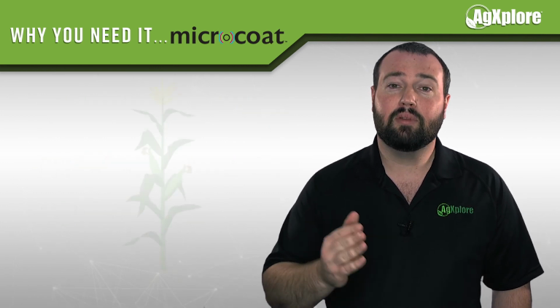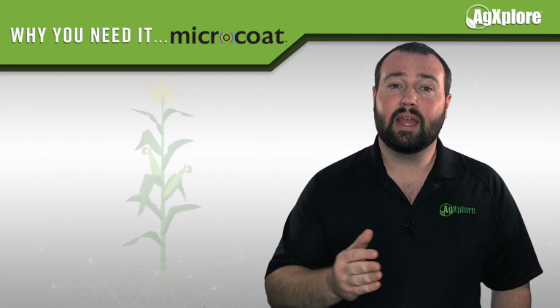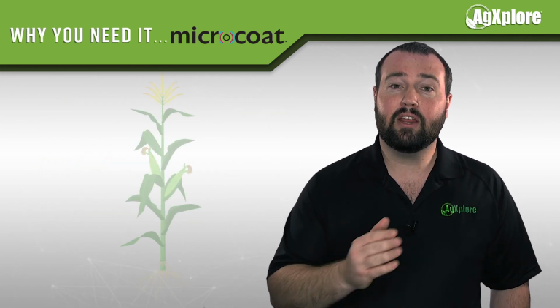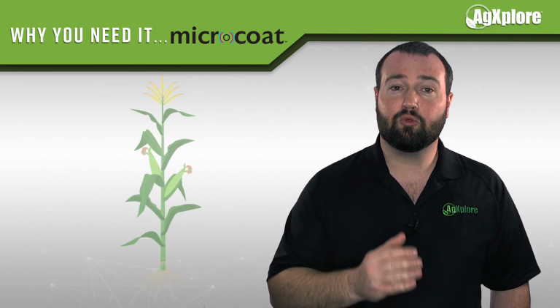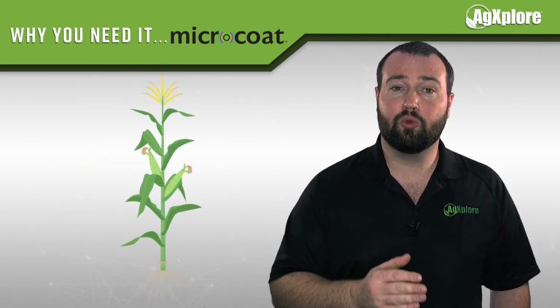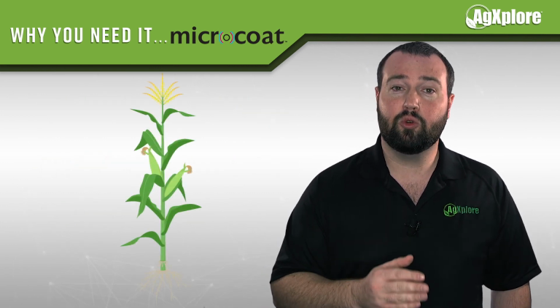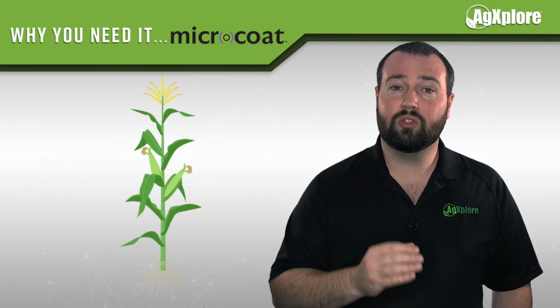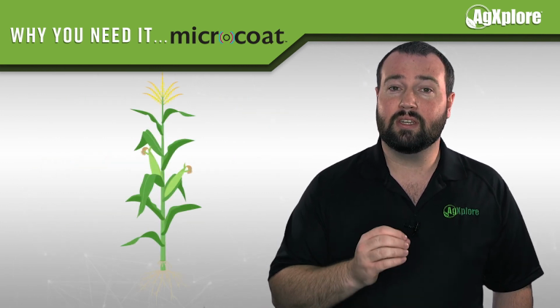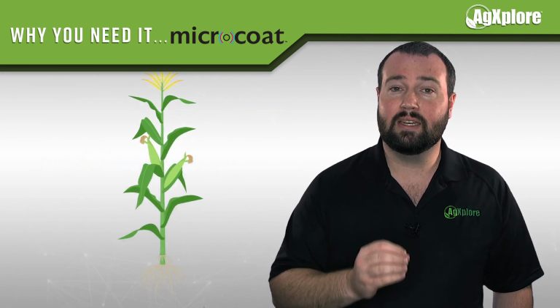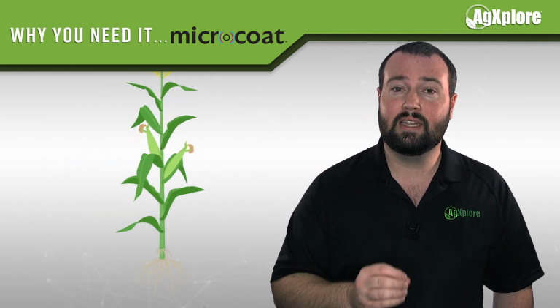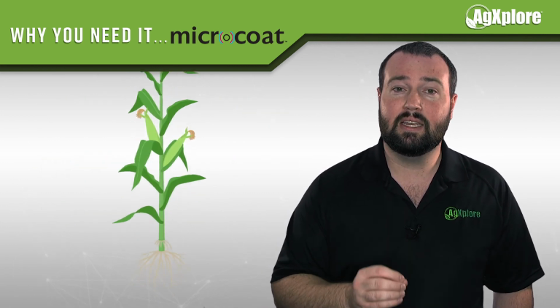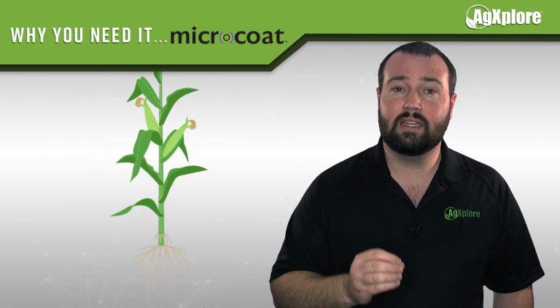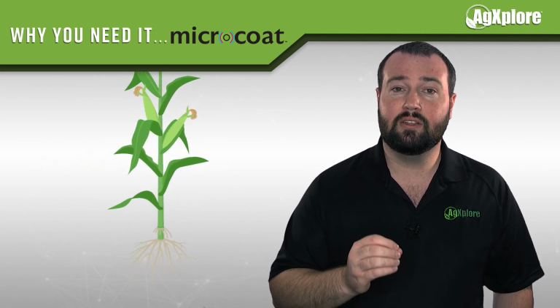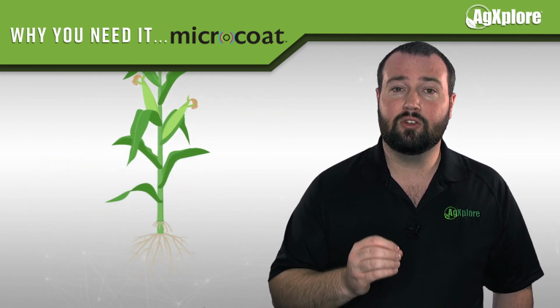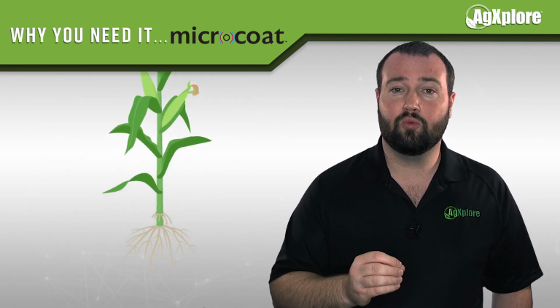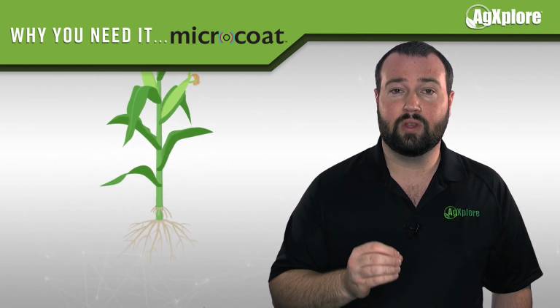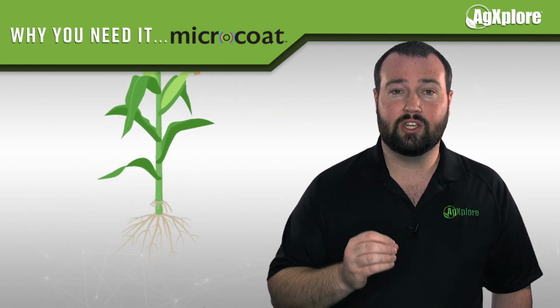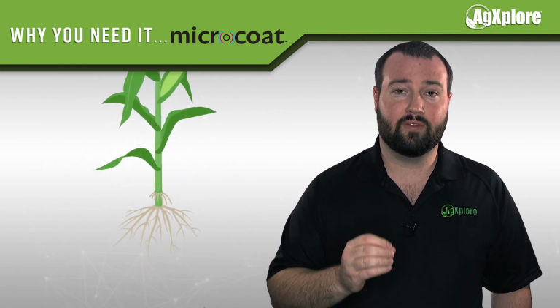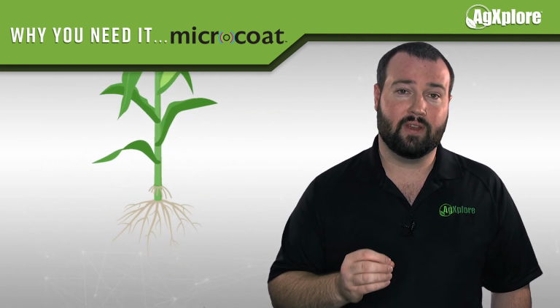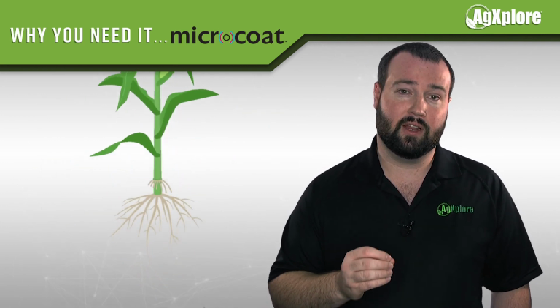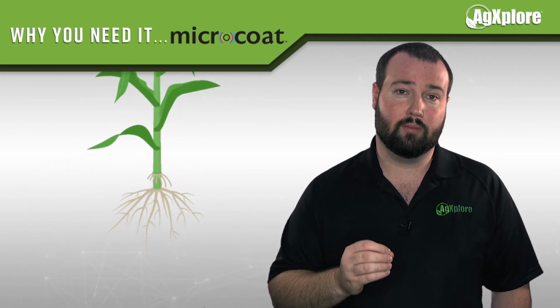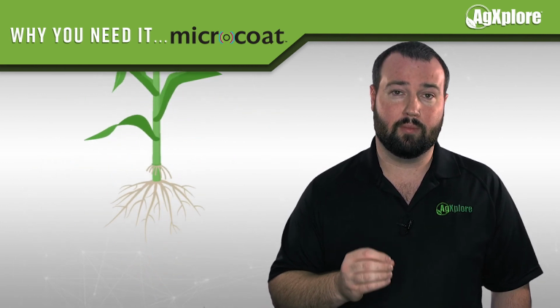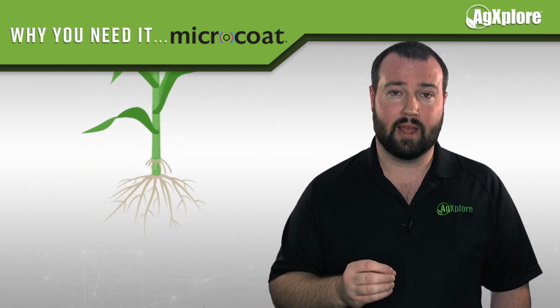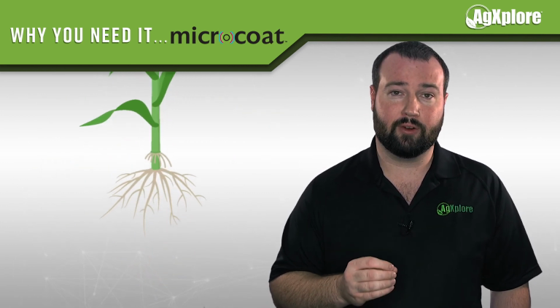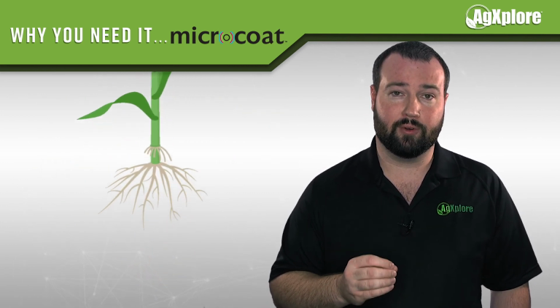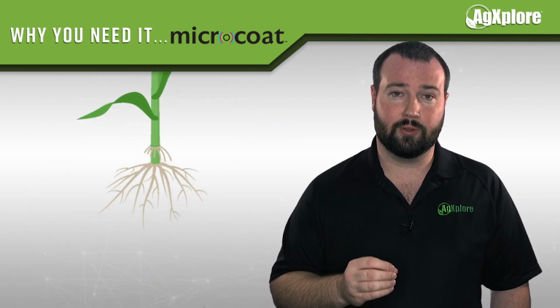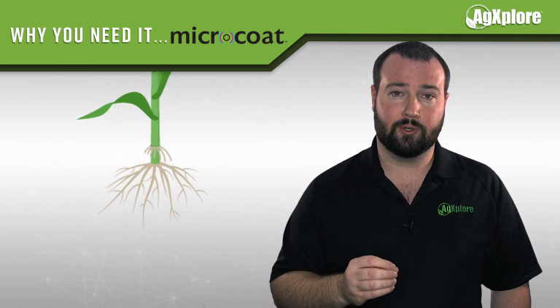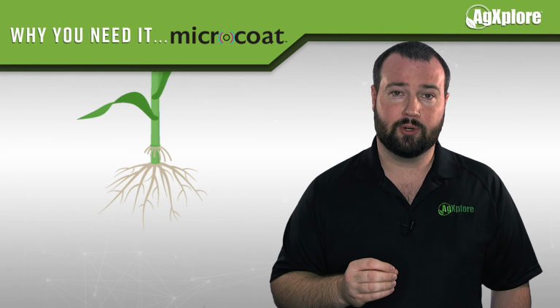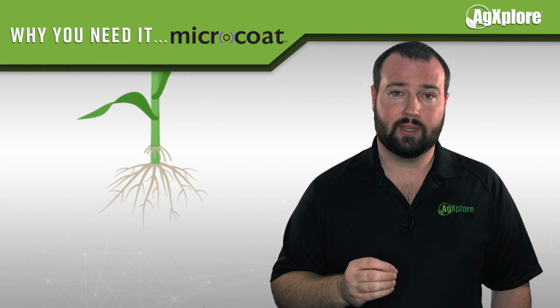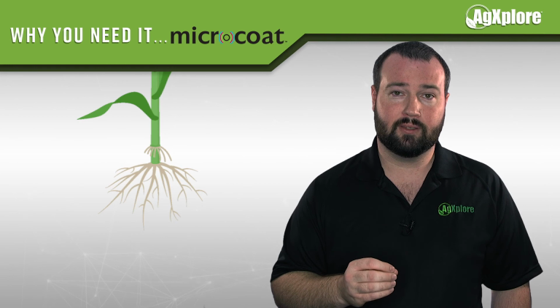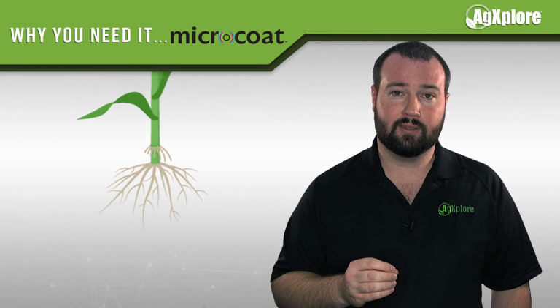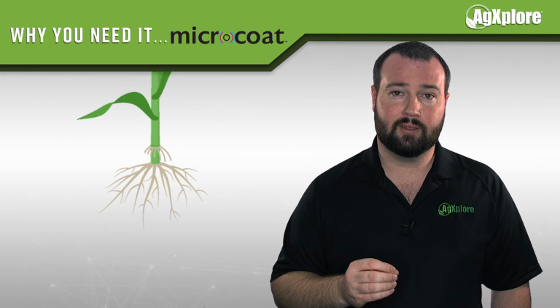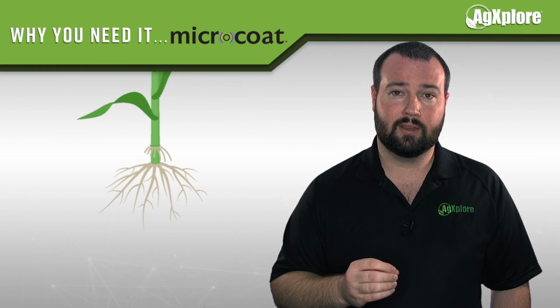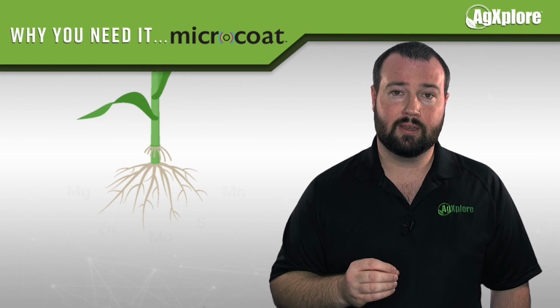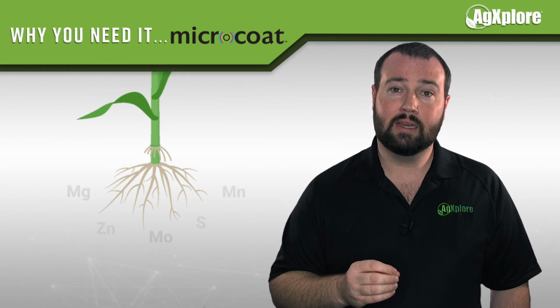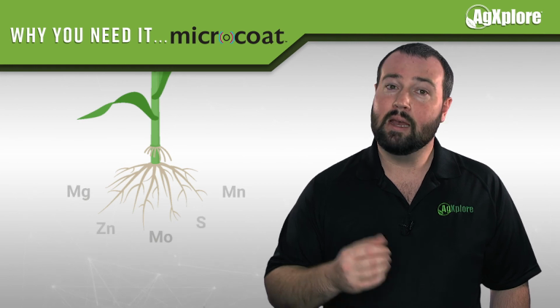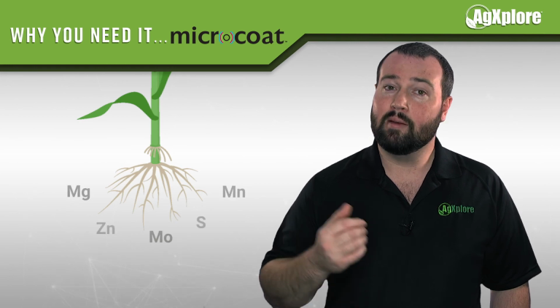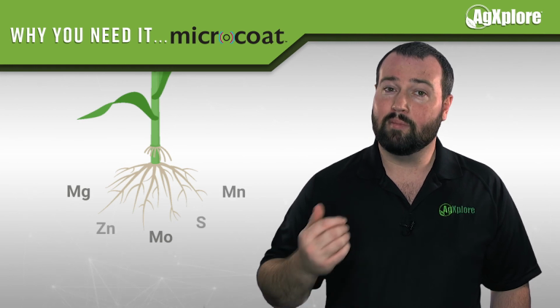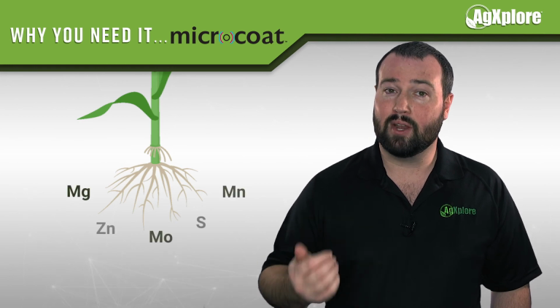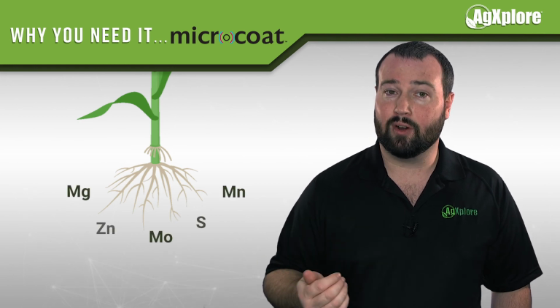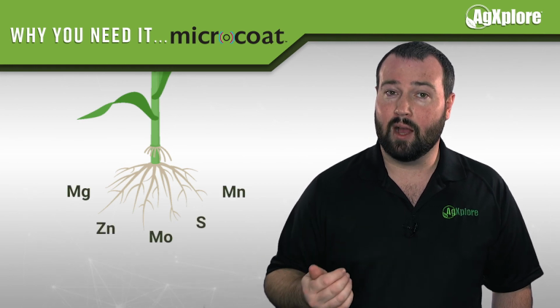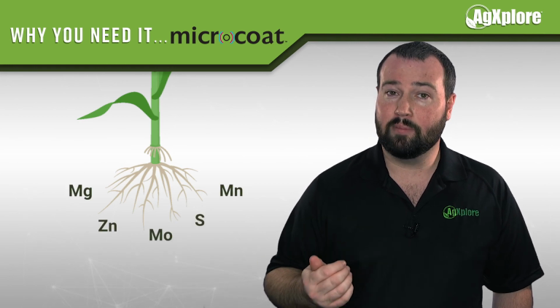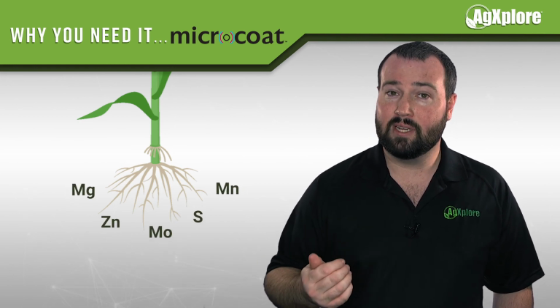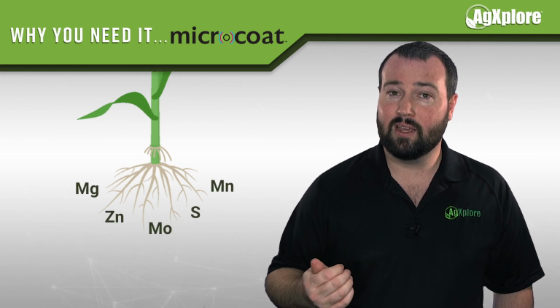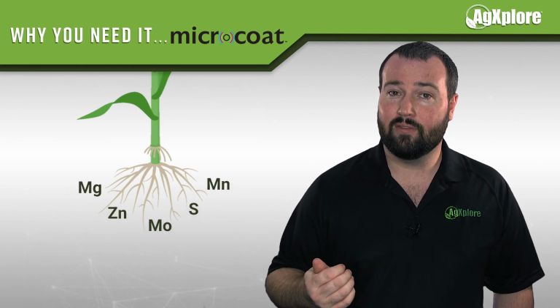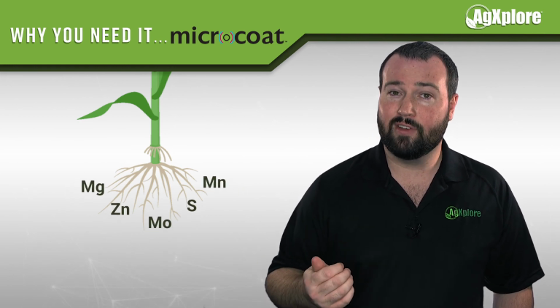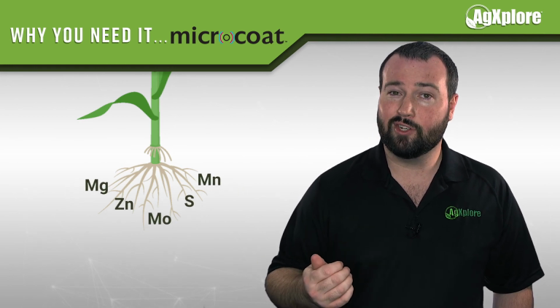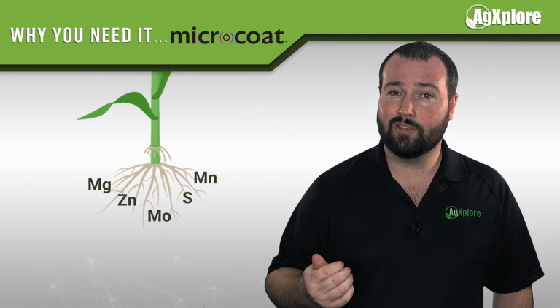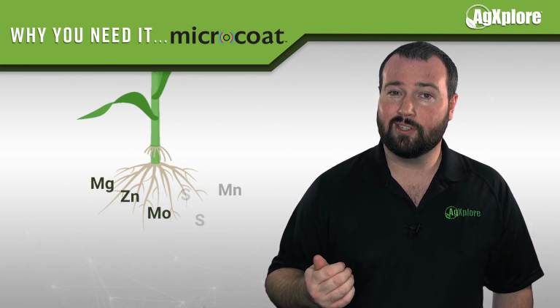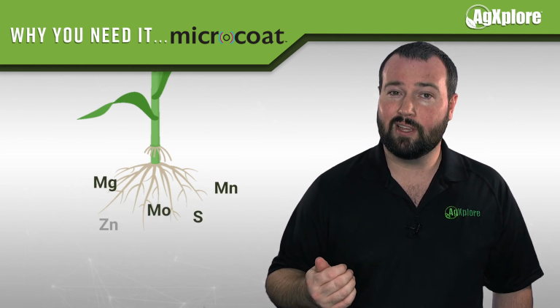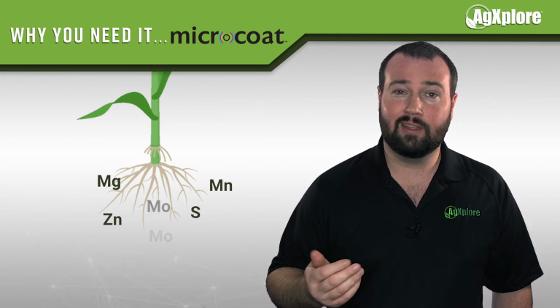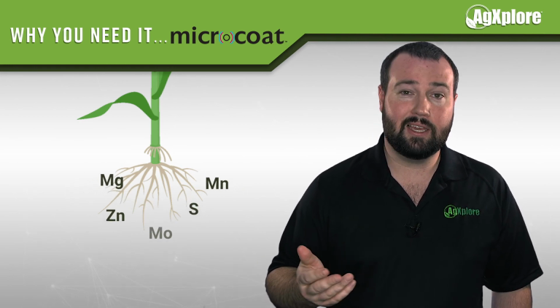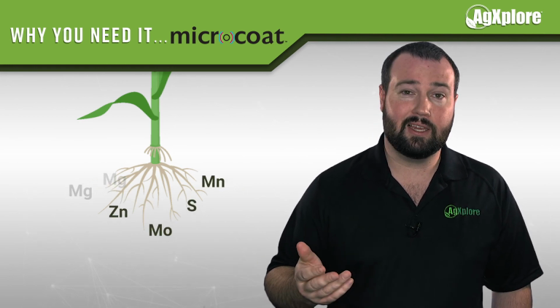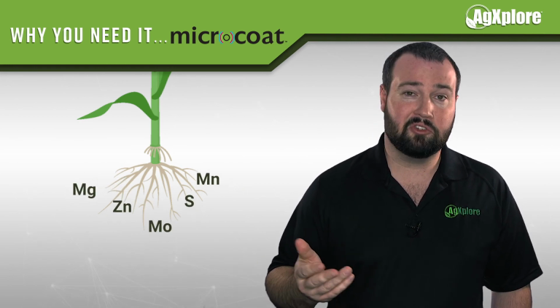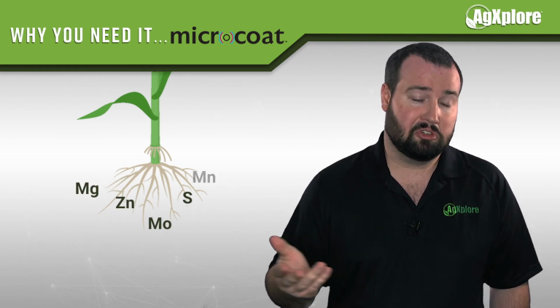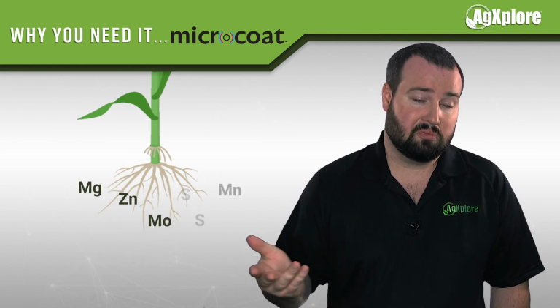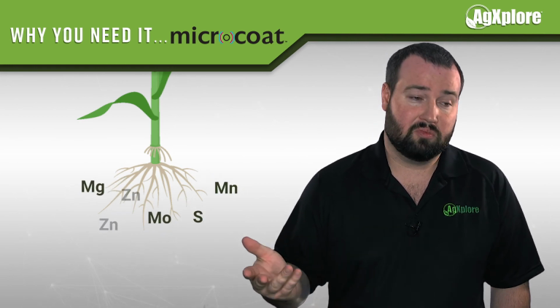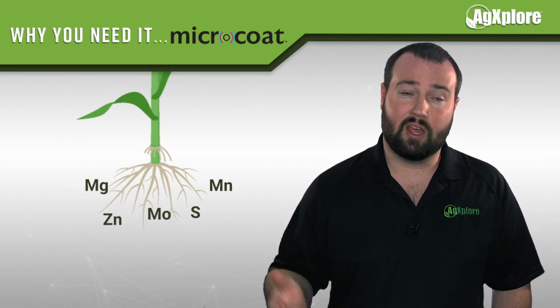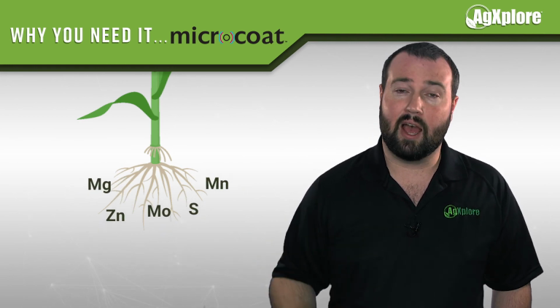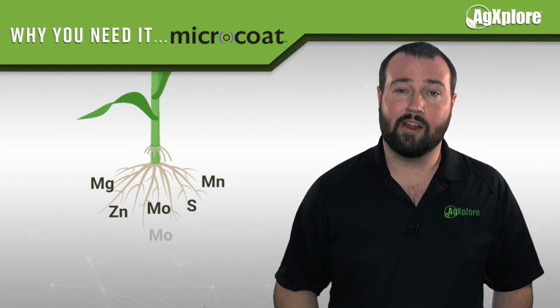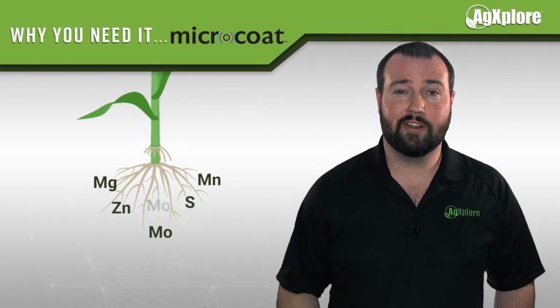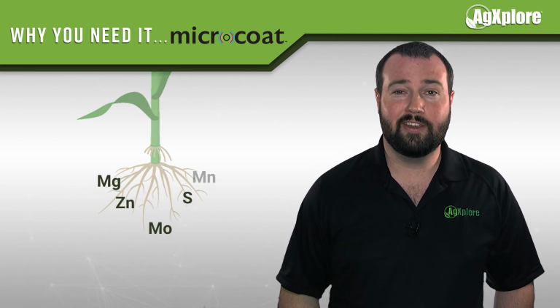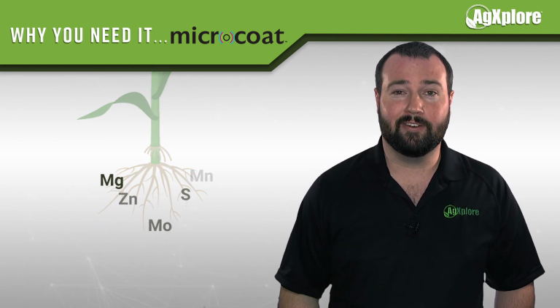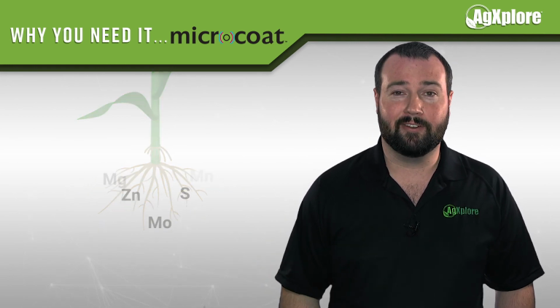Plant roots need to reach available micronutrients. Better uptake efficiency leads to higher yield.